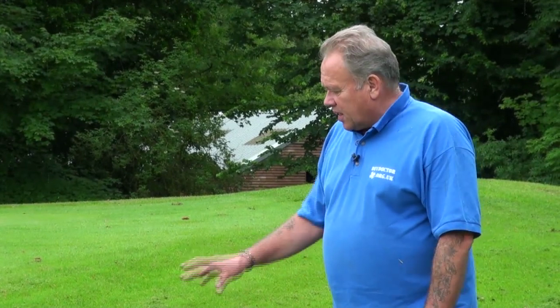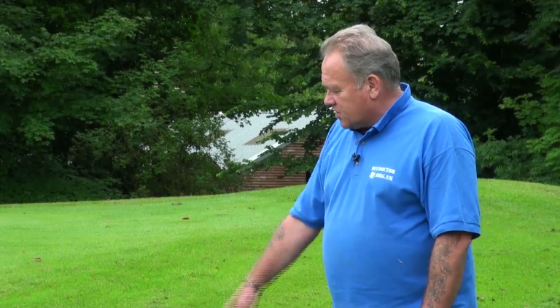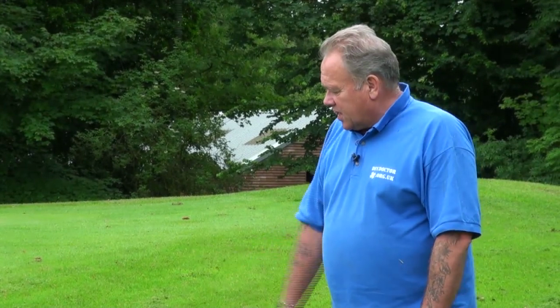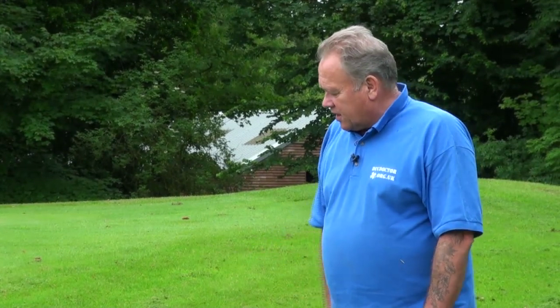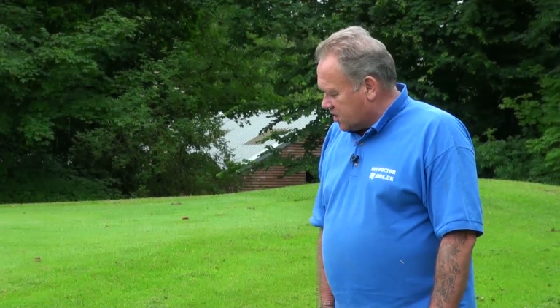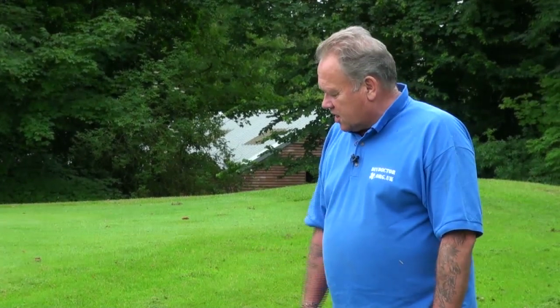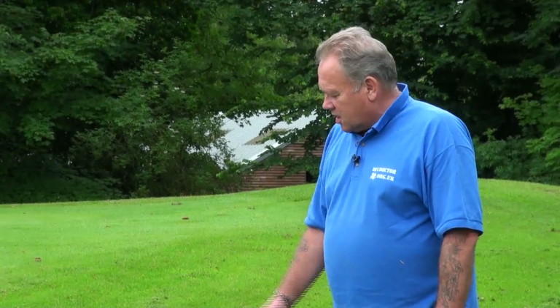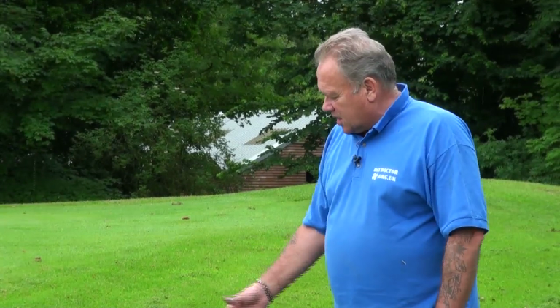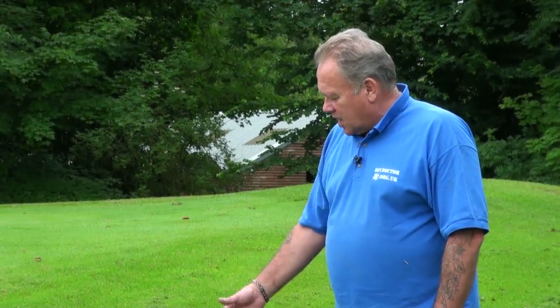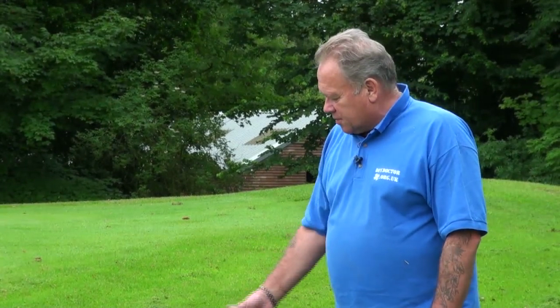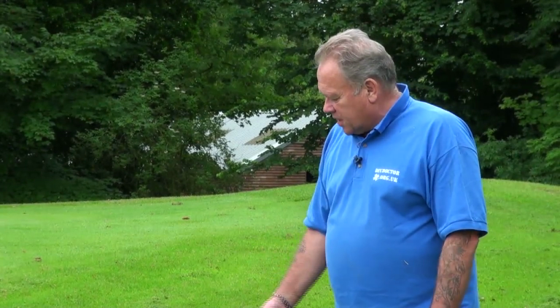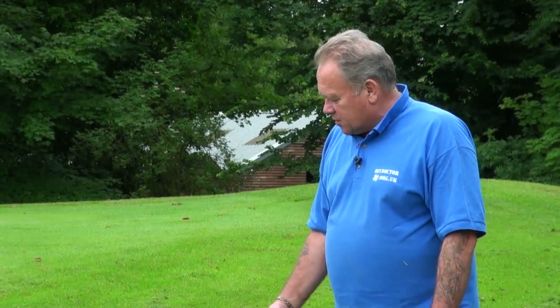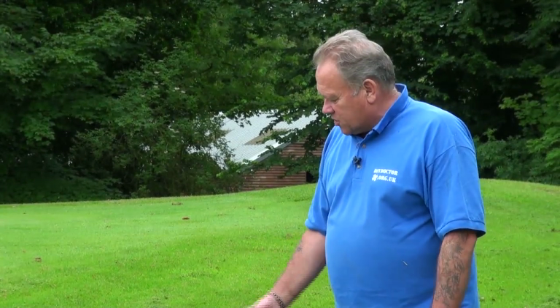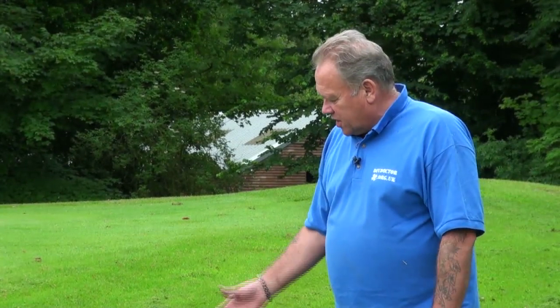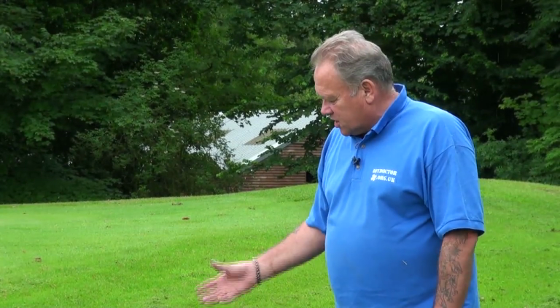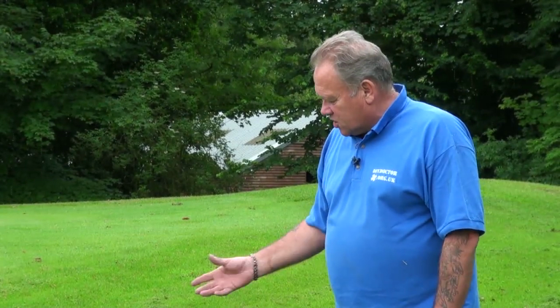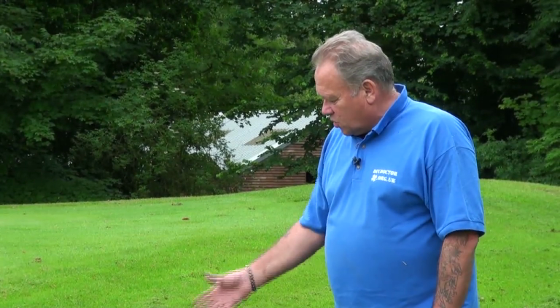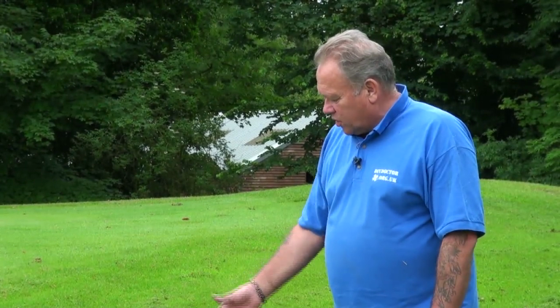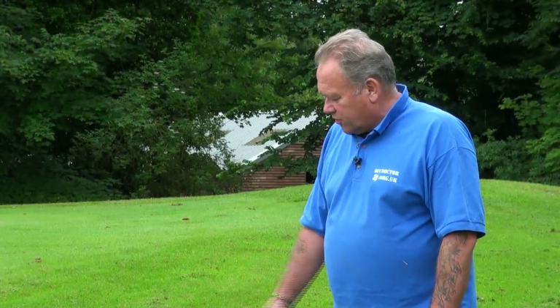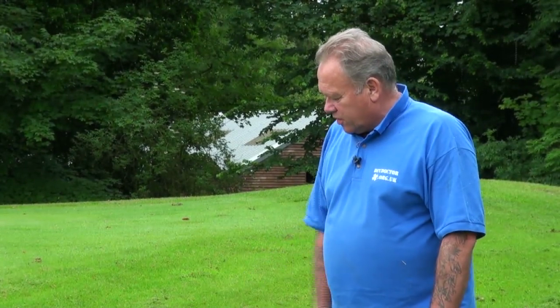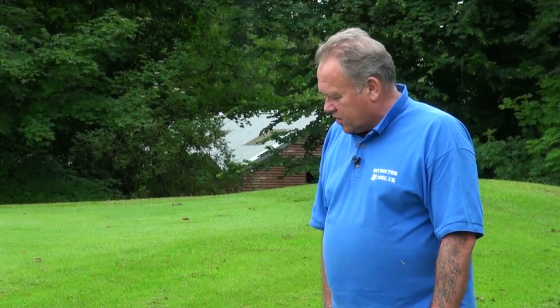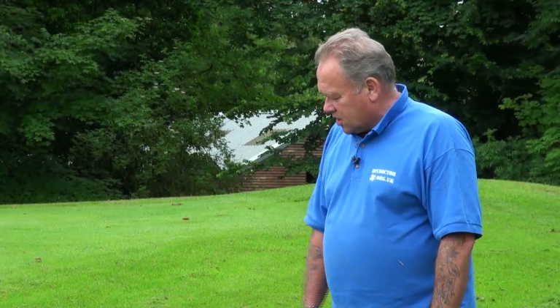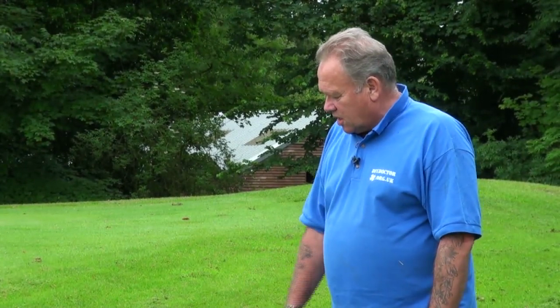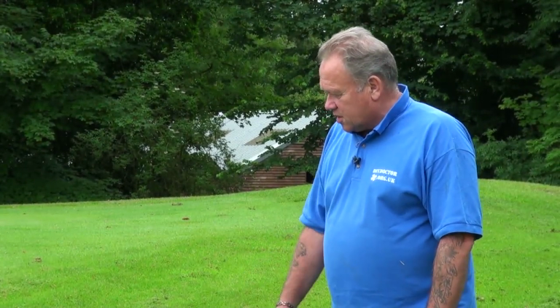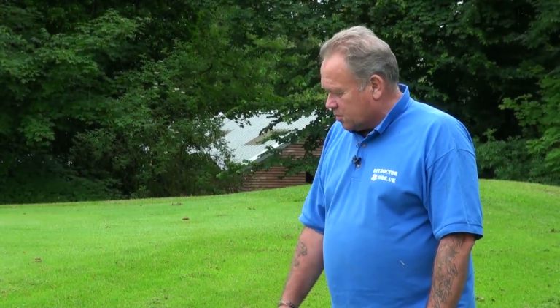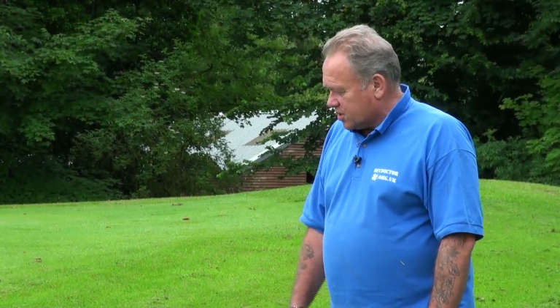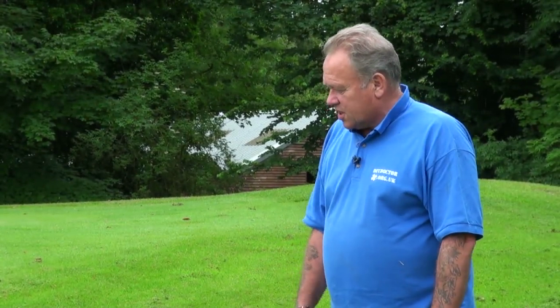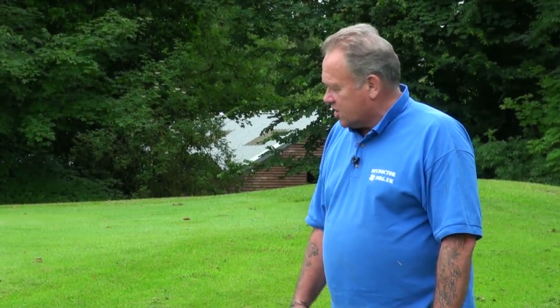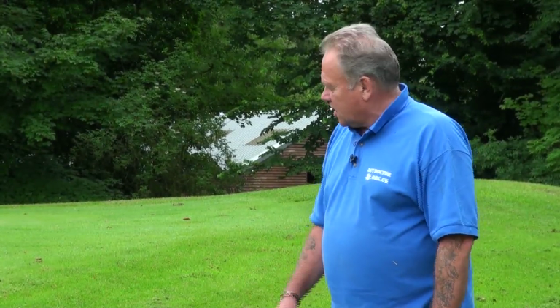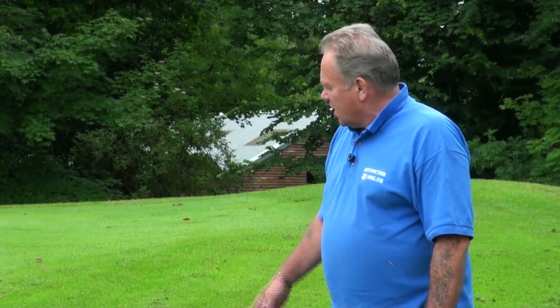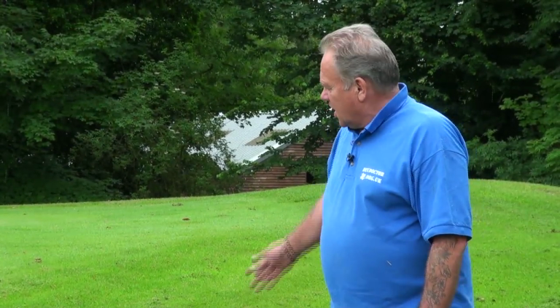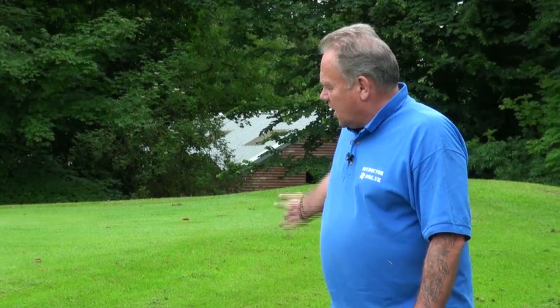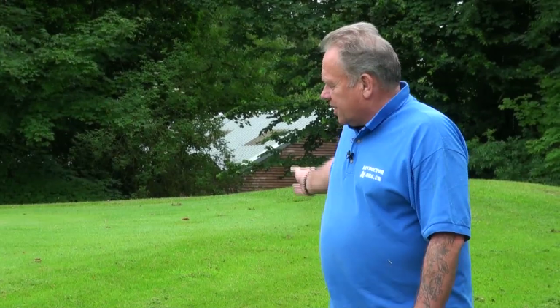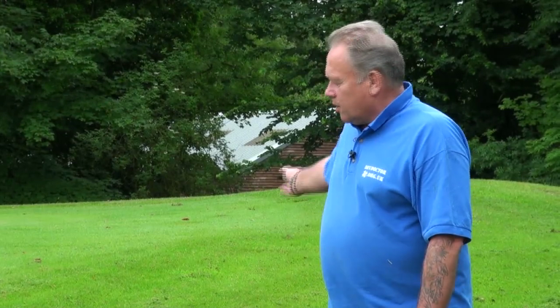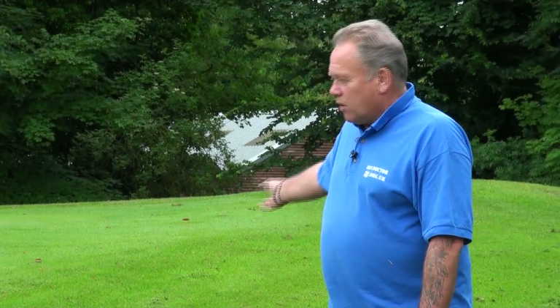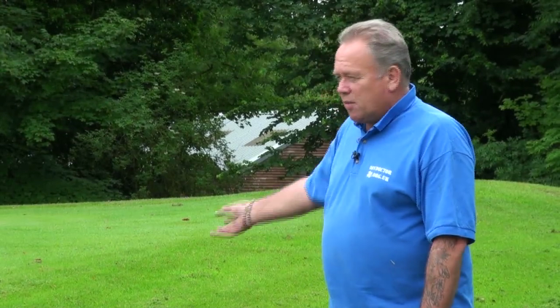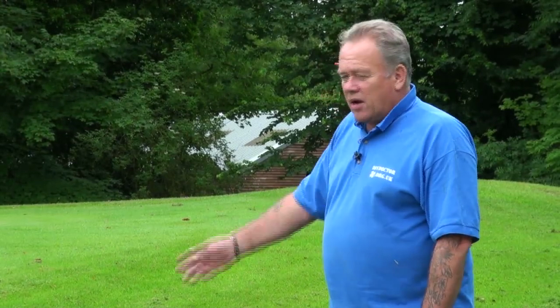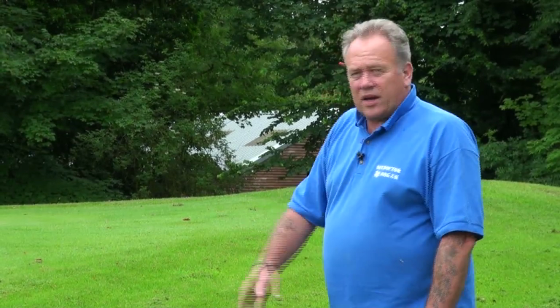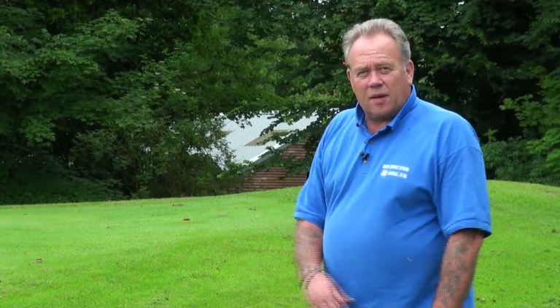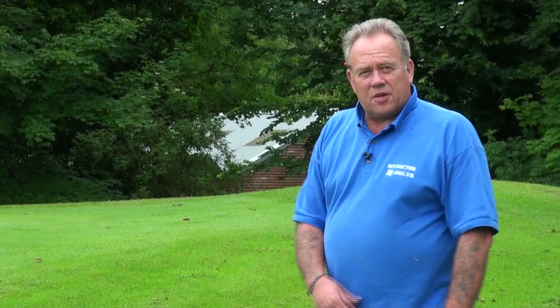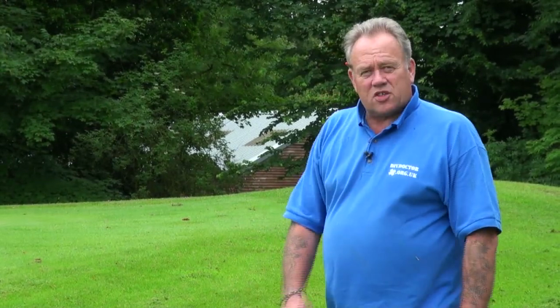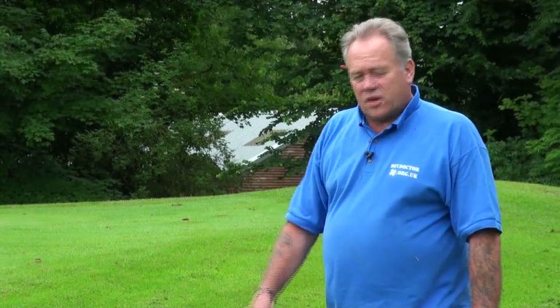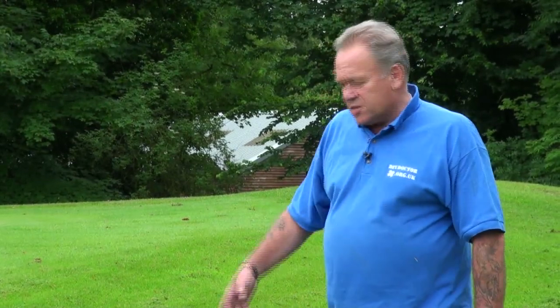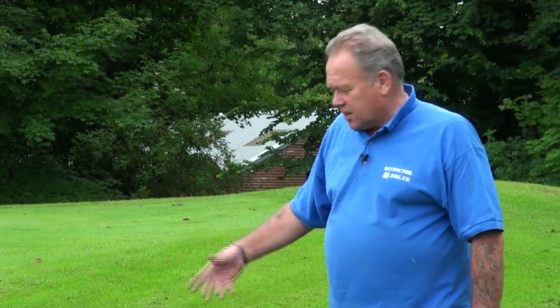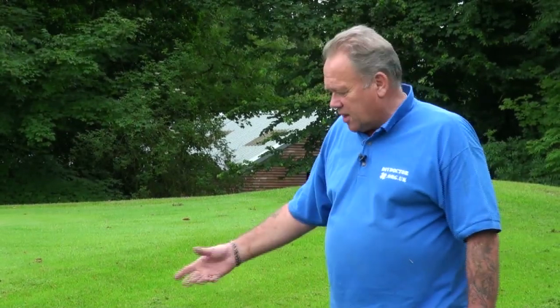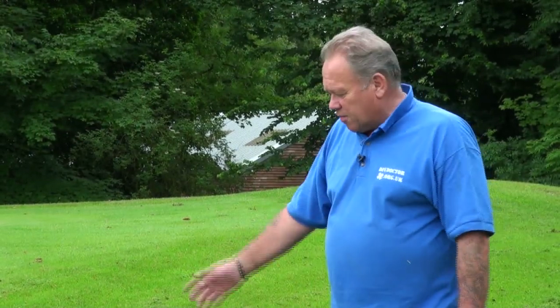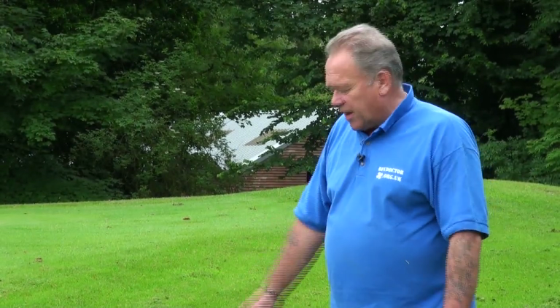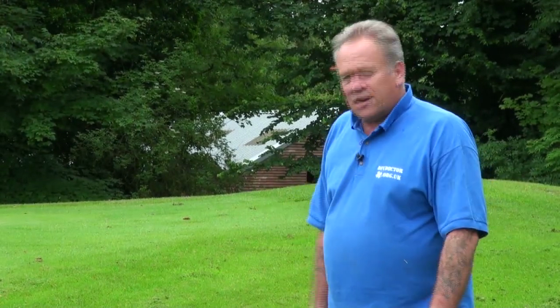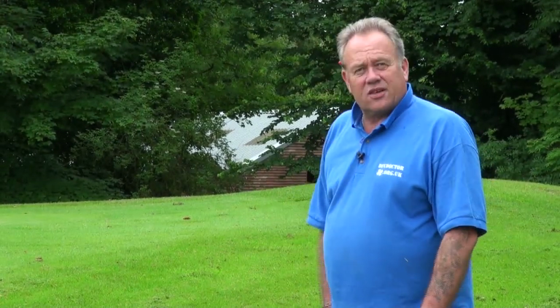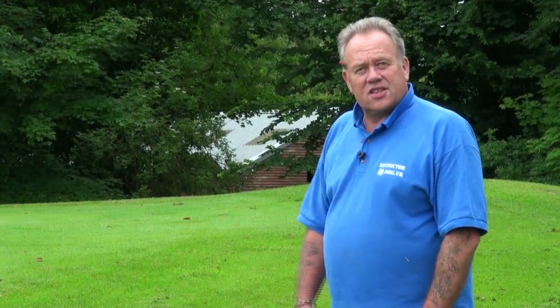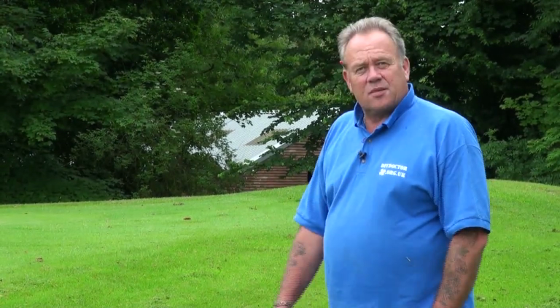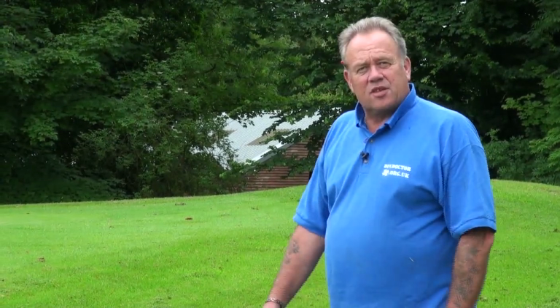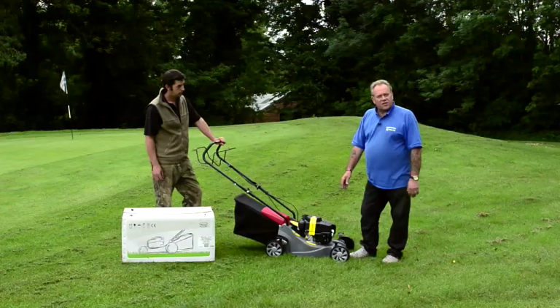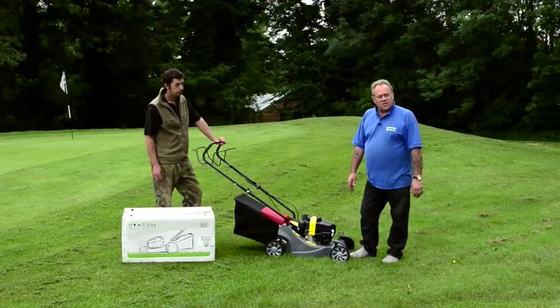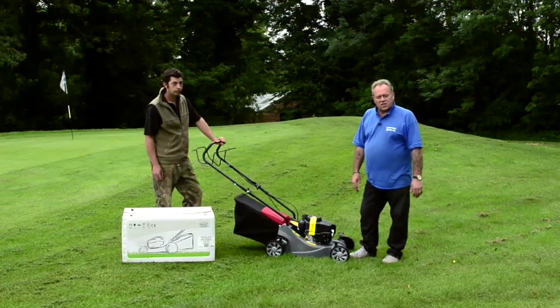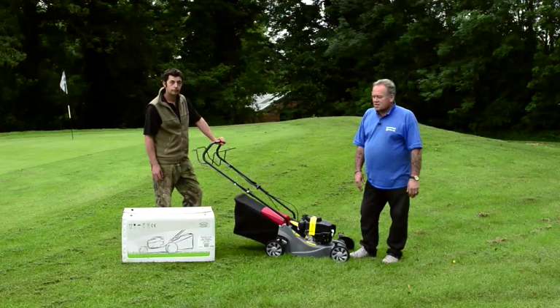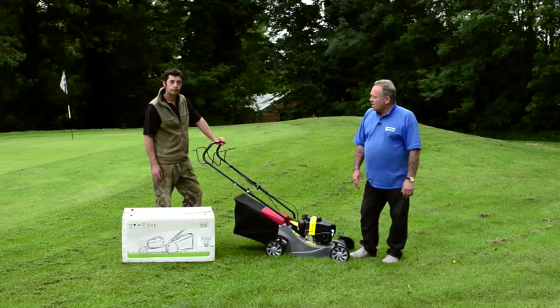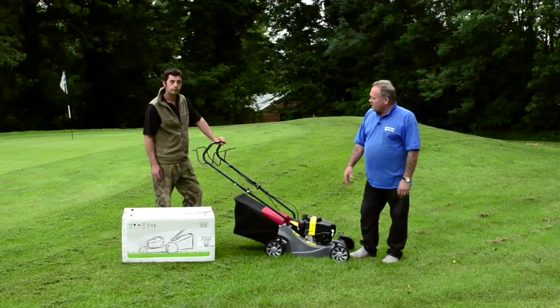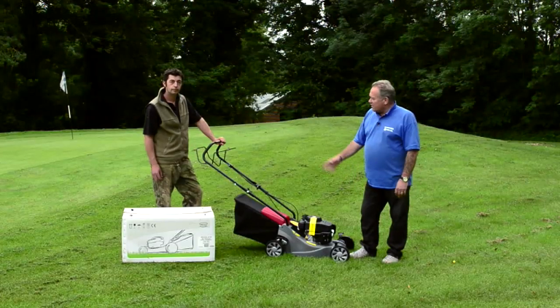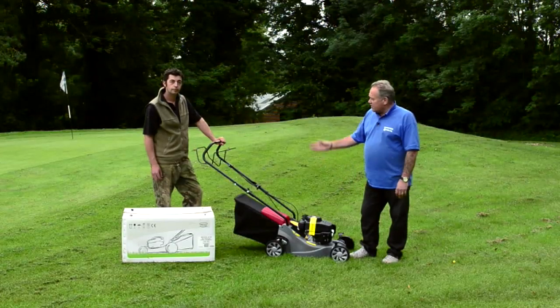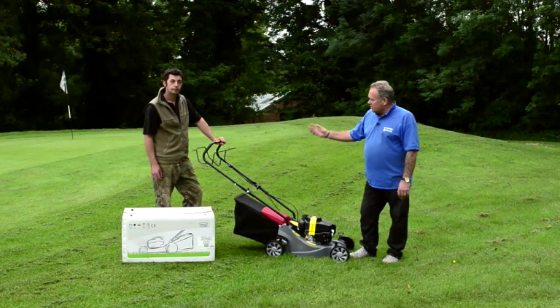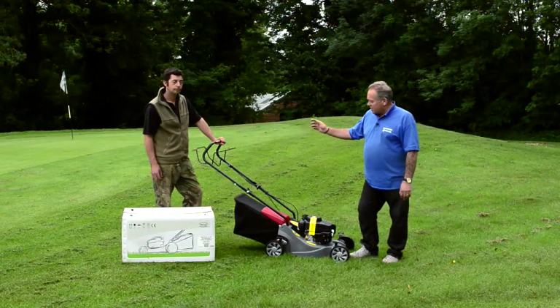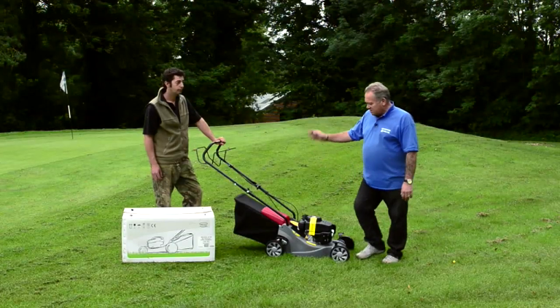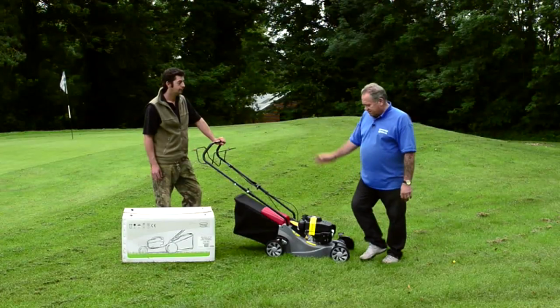Dave's now going to start it up and demonstrate it, talk you through the starting procedure, and then we'll mow a couple of strips and come back and look at some of the features. Over to you, Dave.